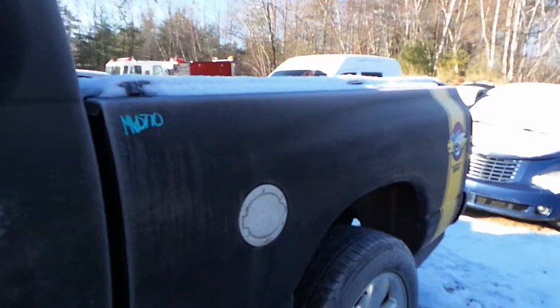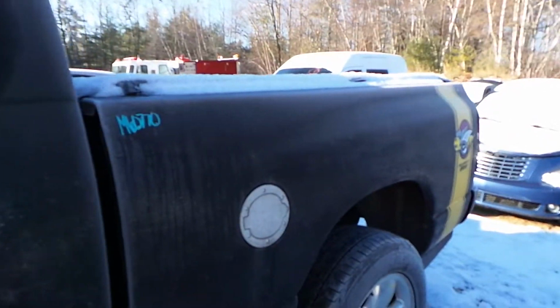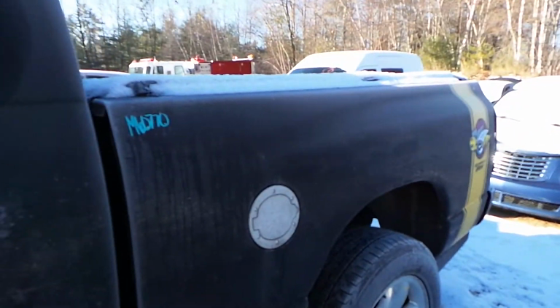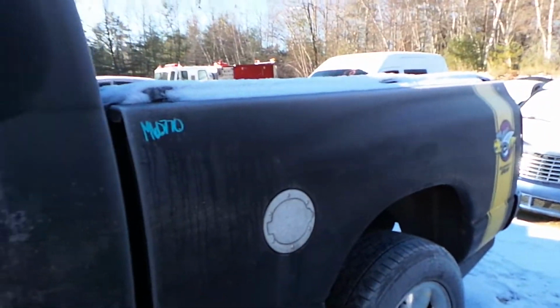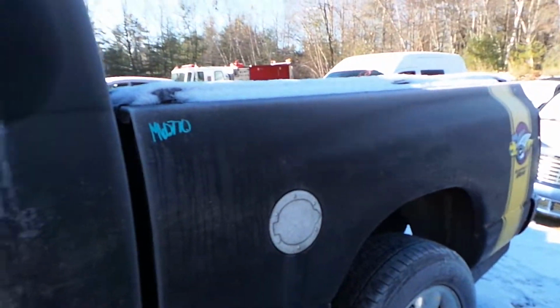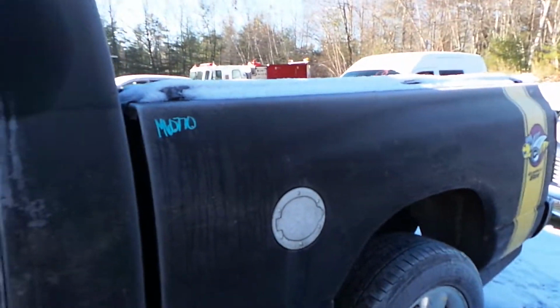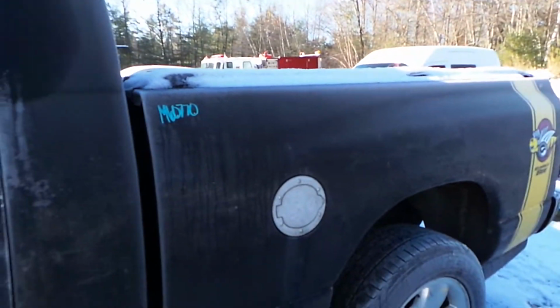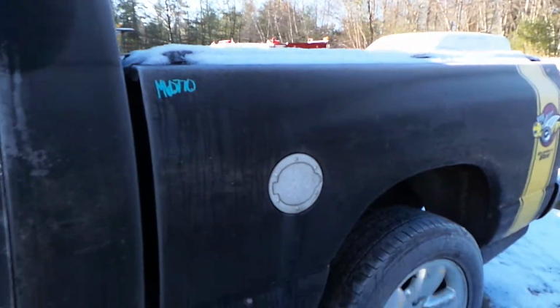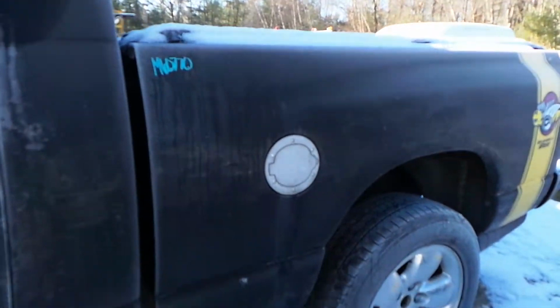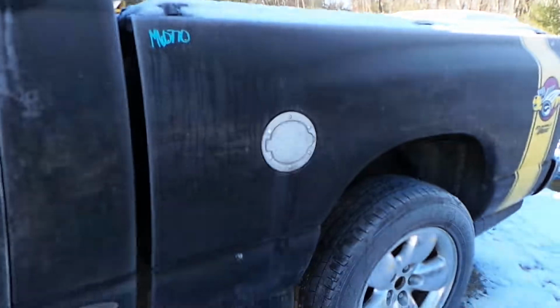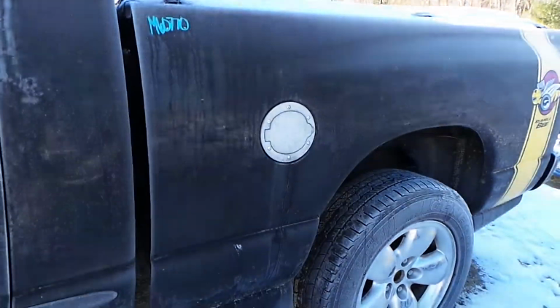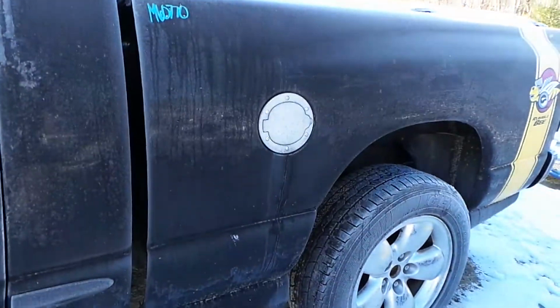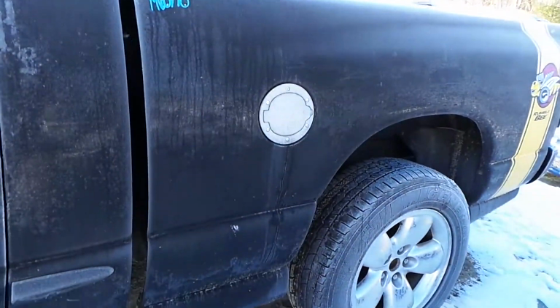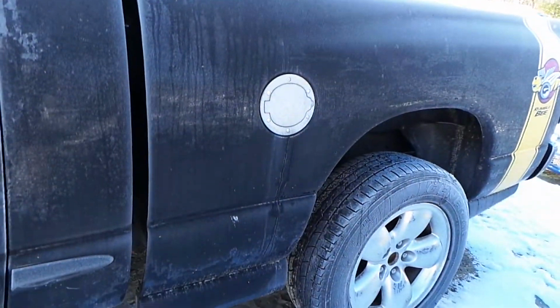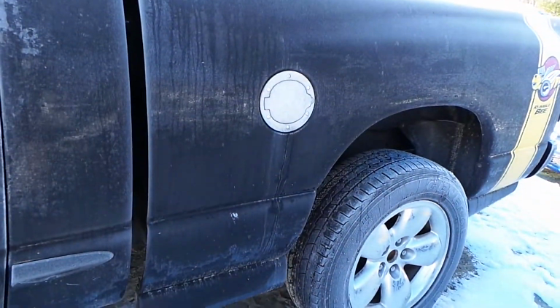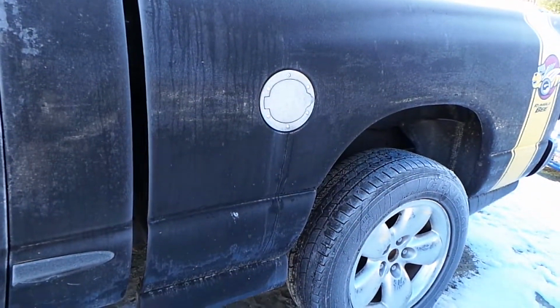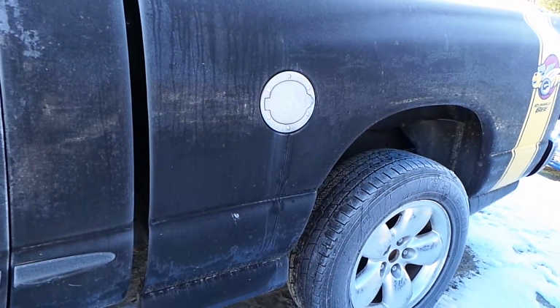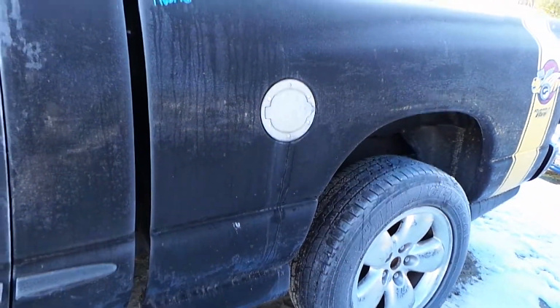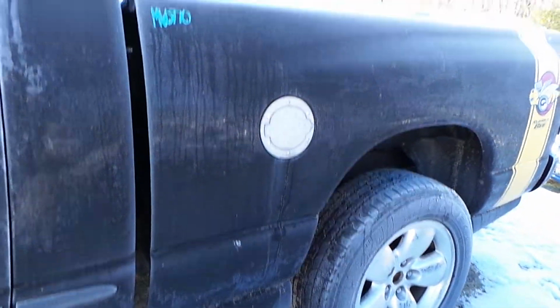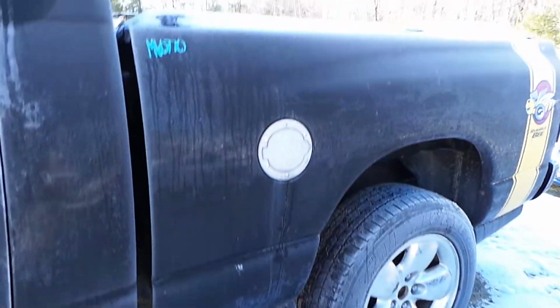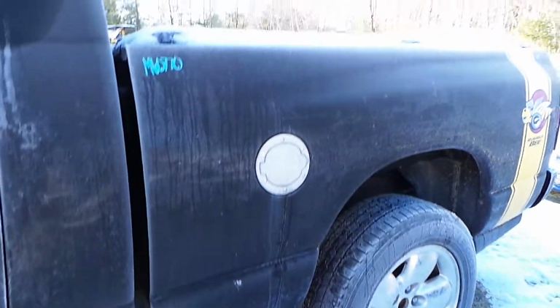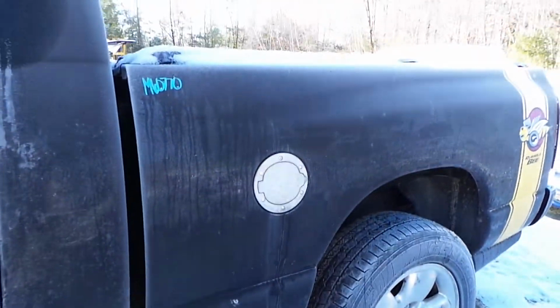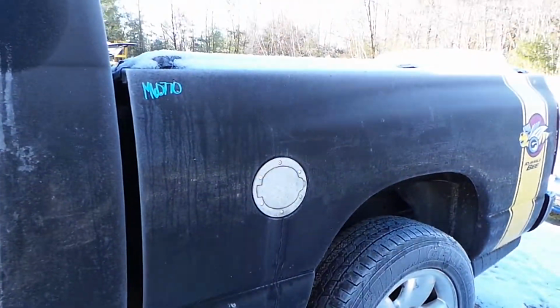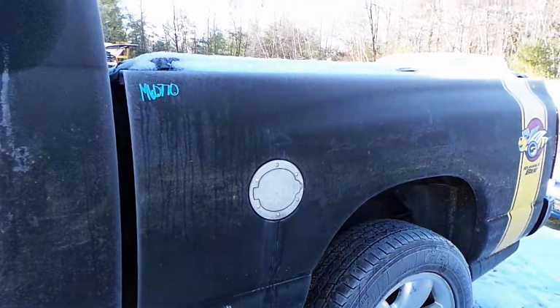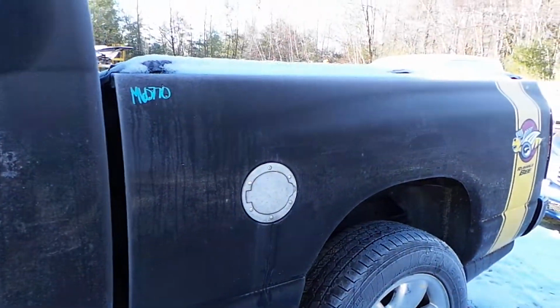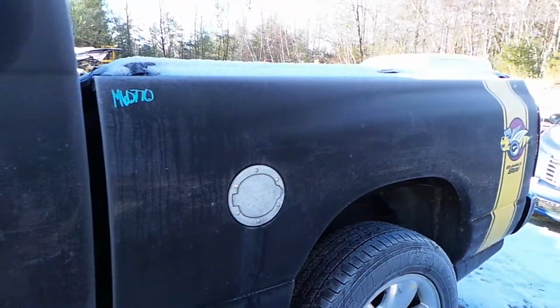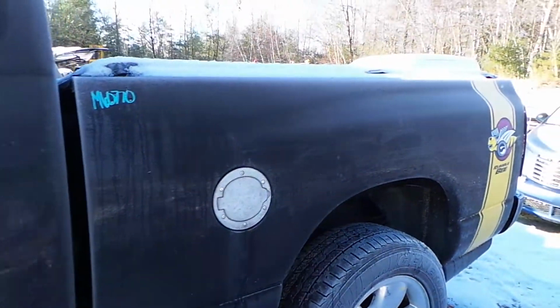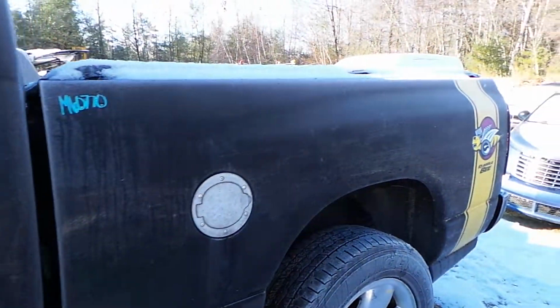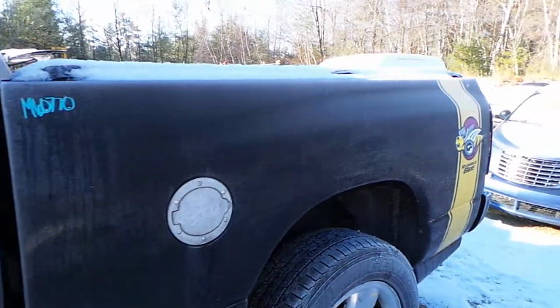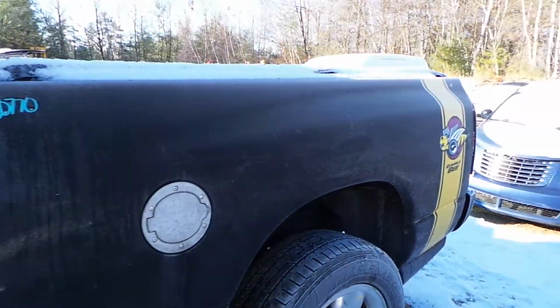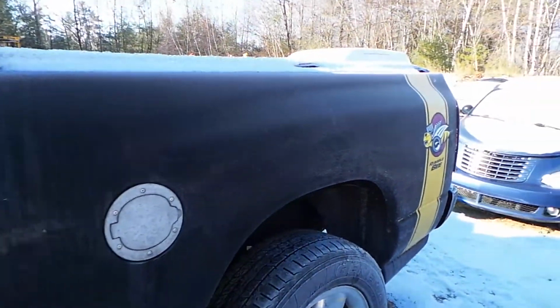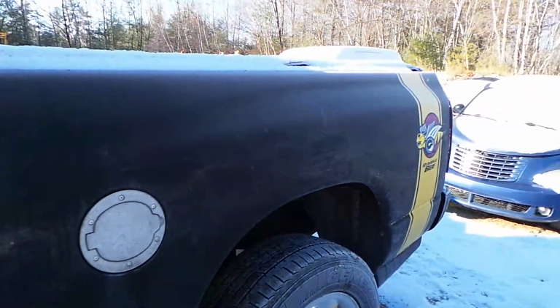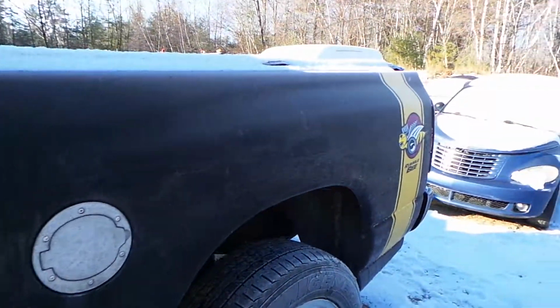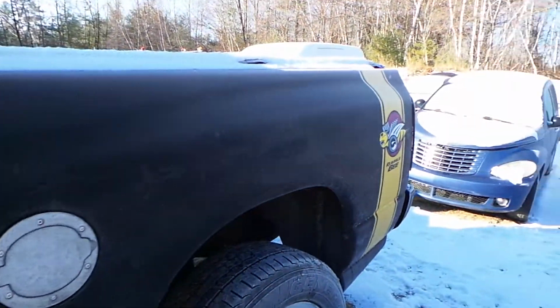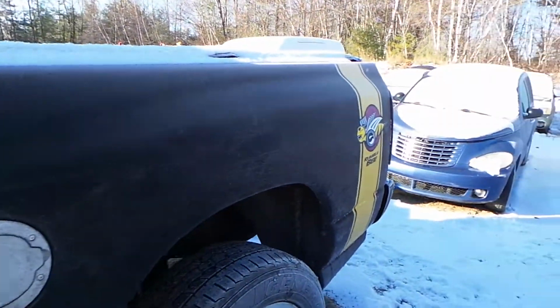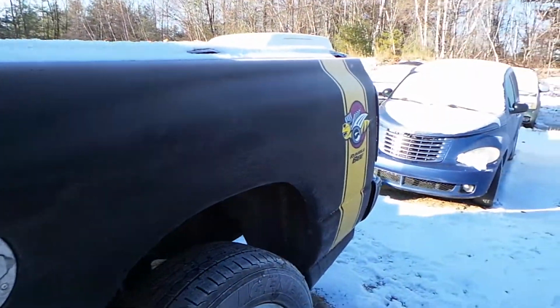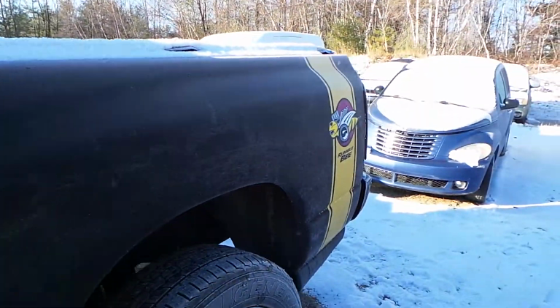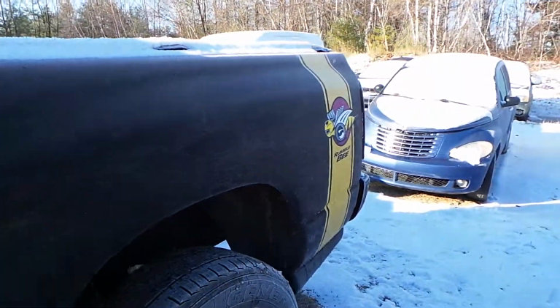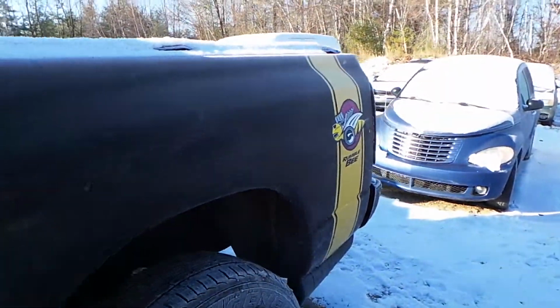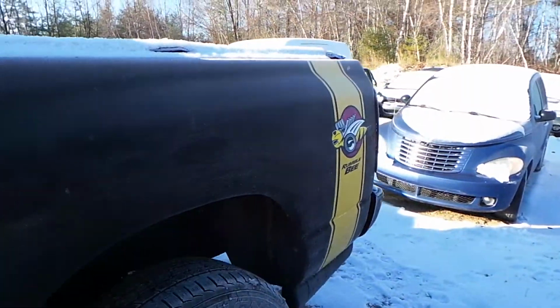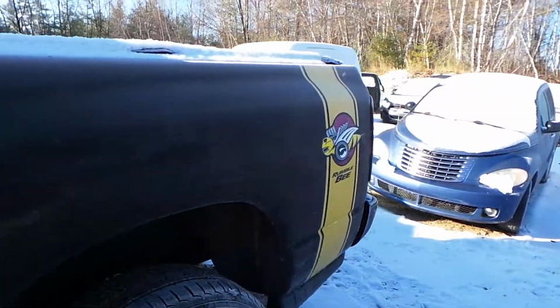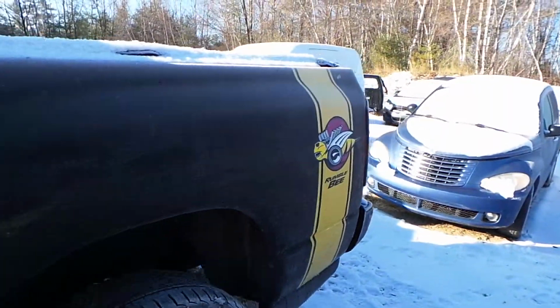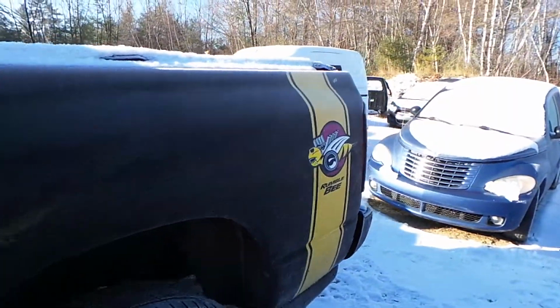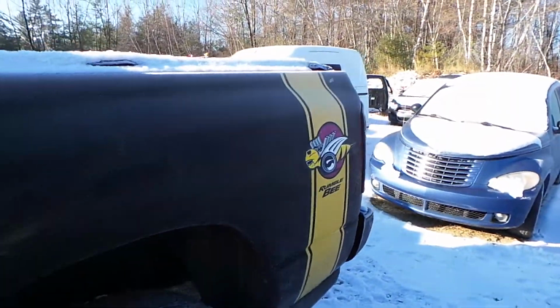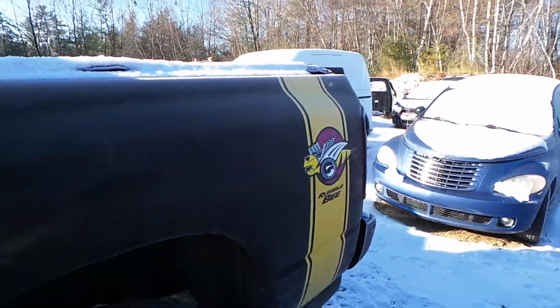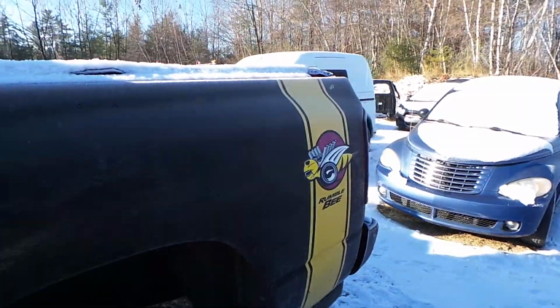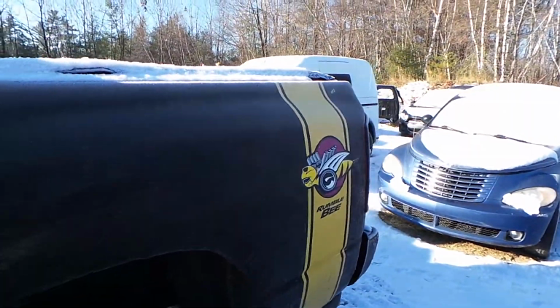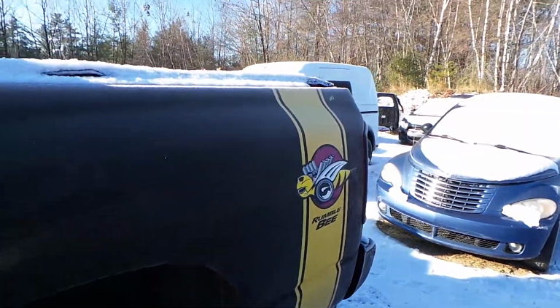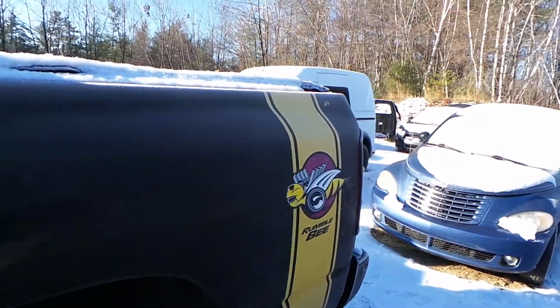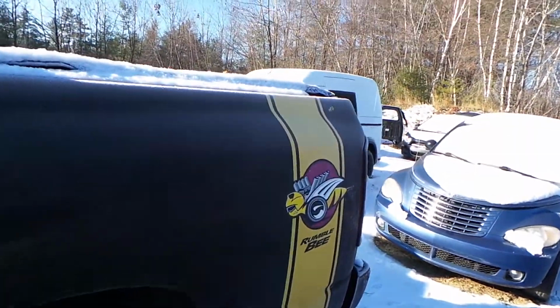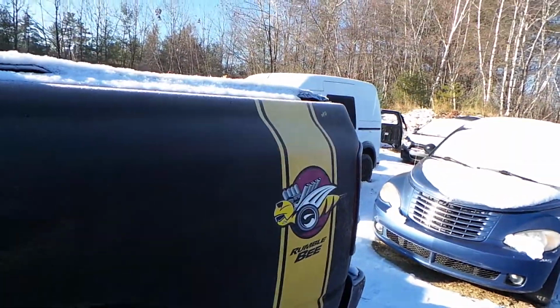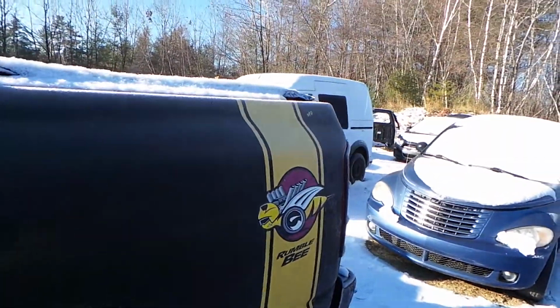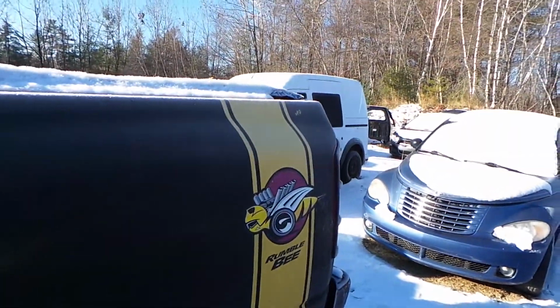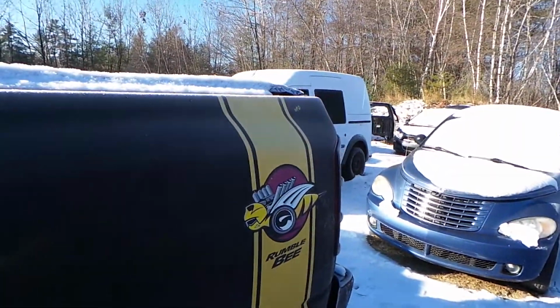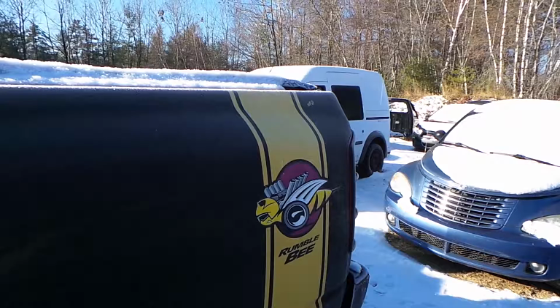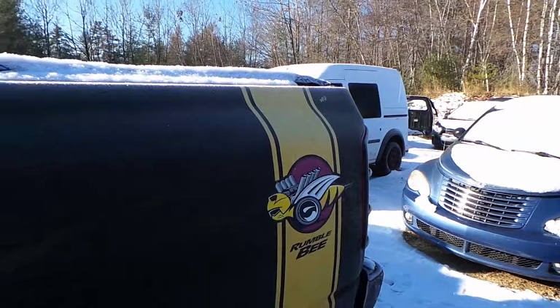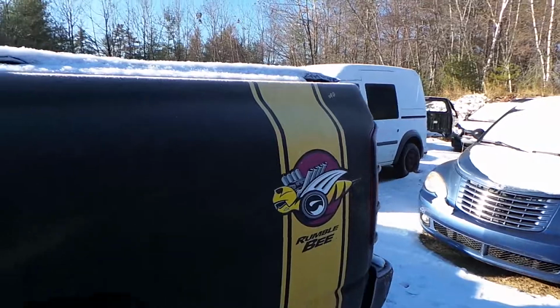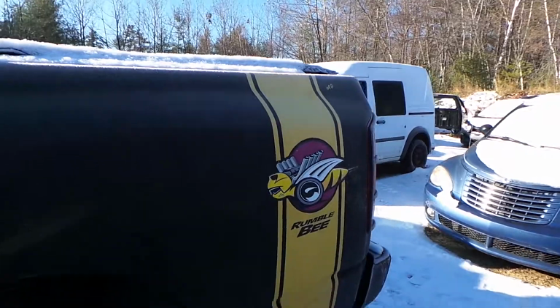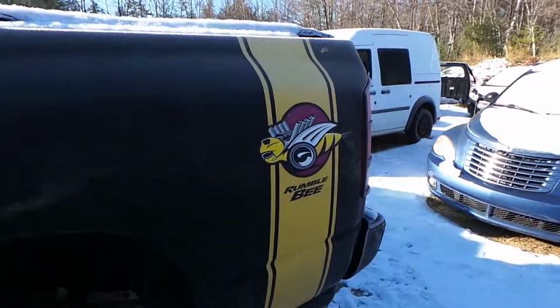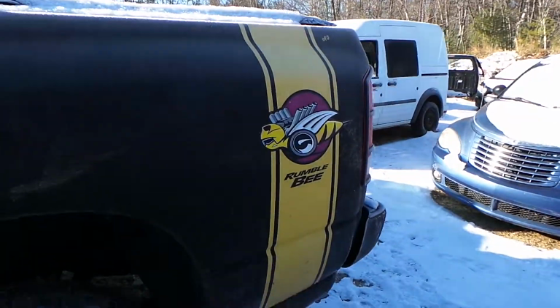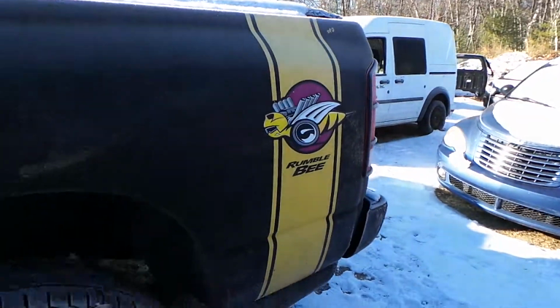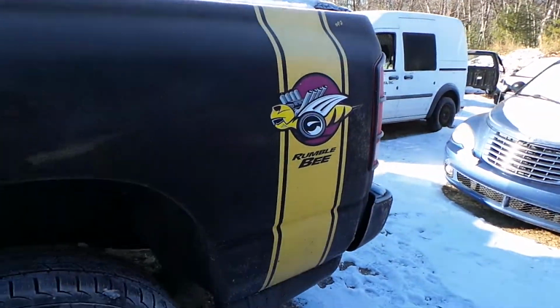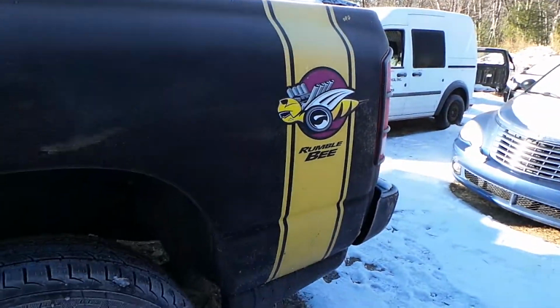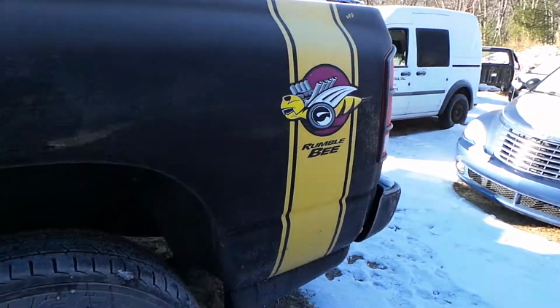The bedside has a couple of pings in it, but it's in excellent condition for the year of the vehicle. This truck does have the Rumblebee package.